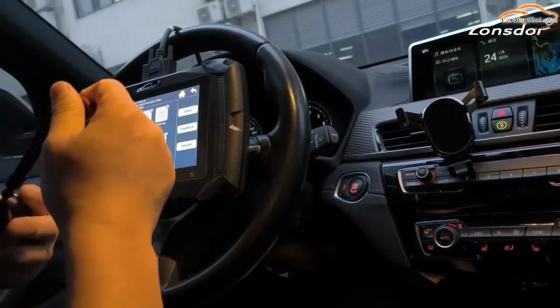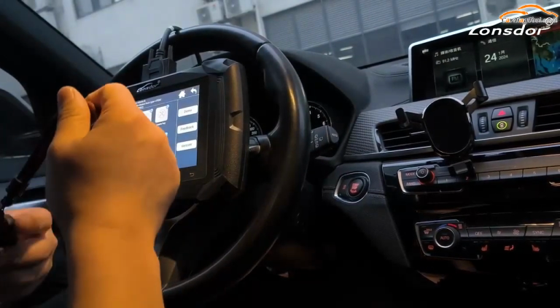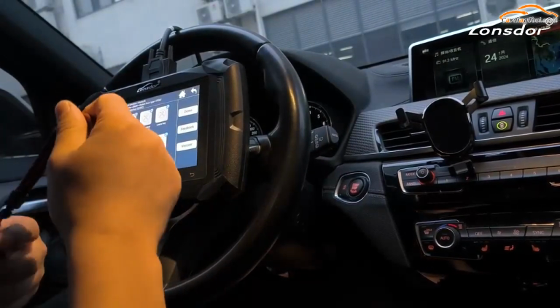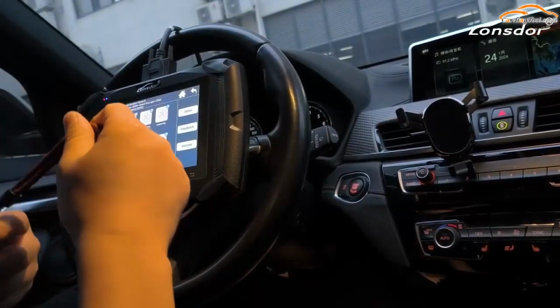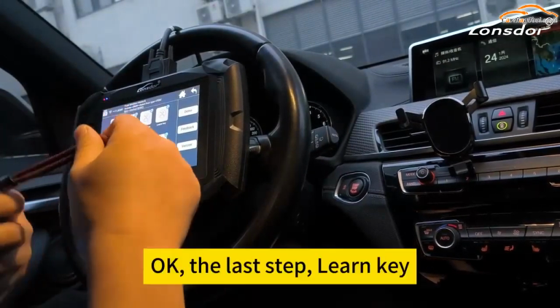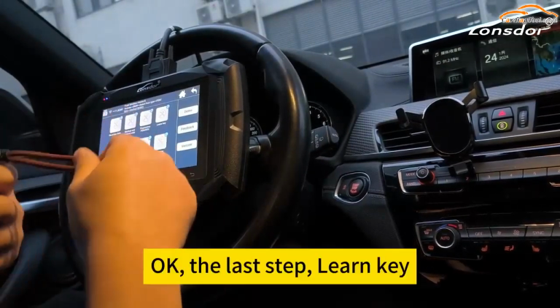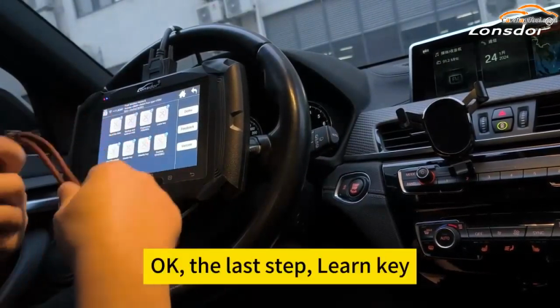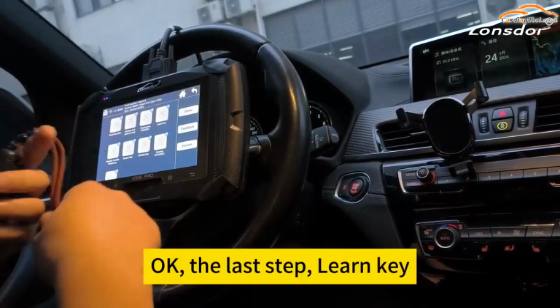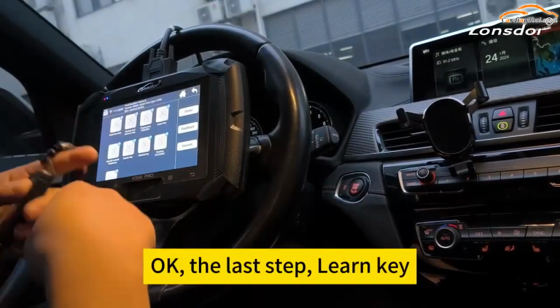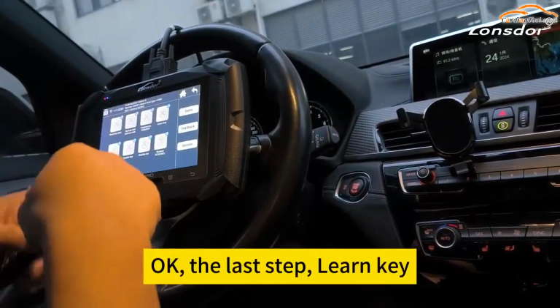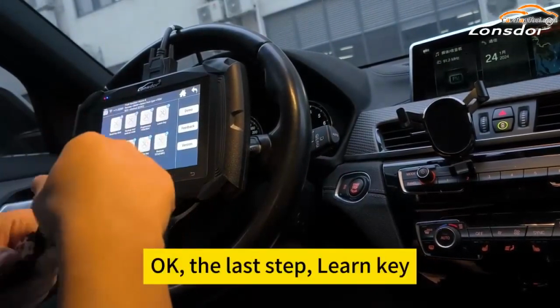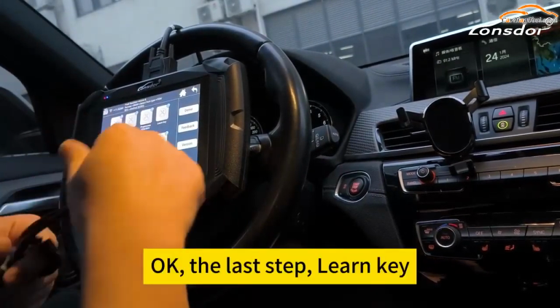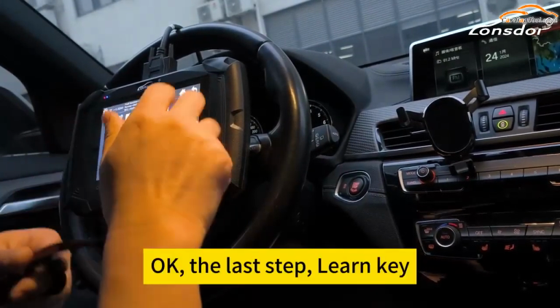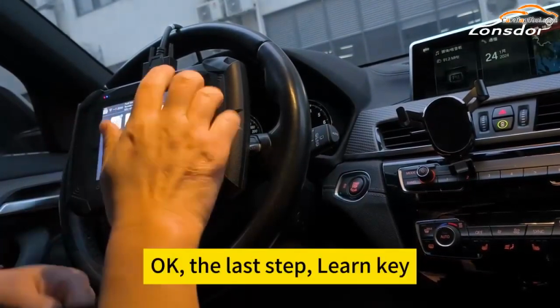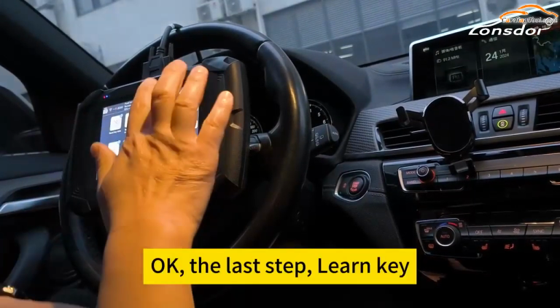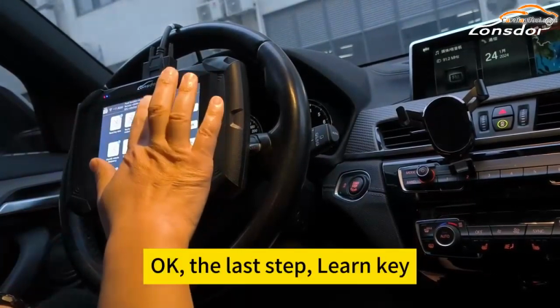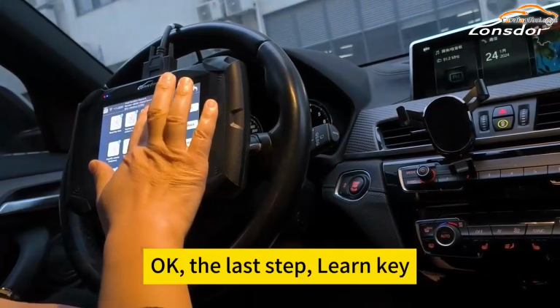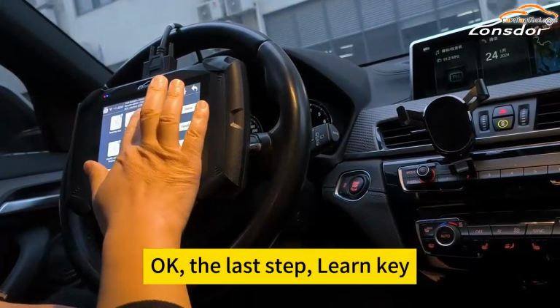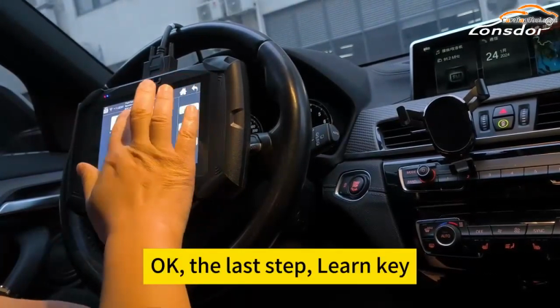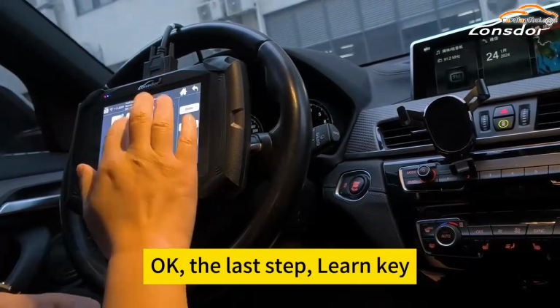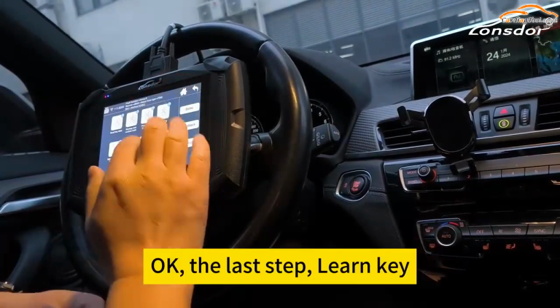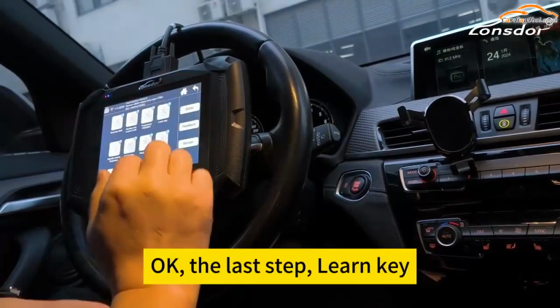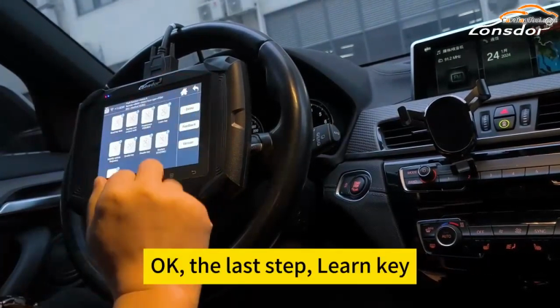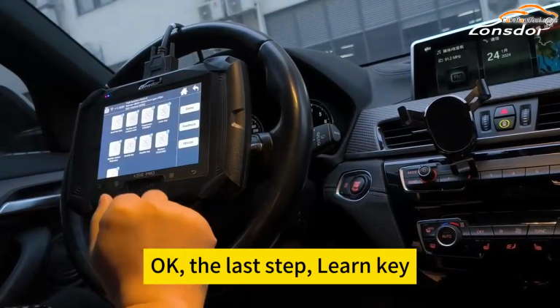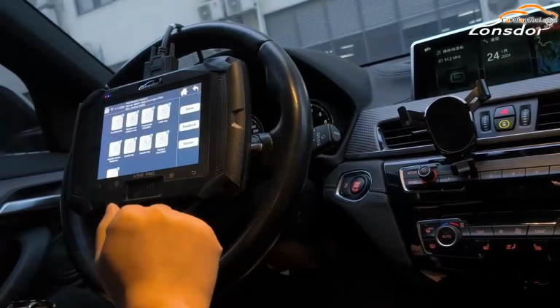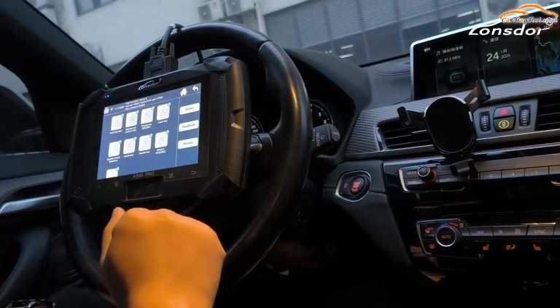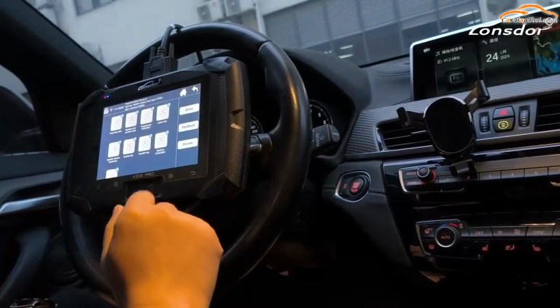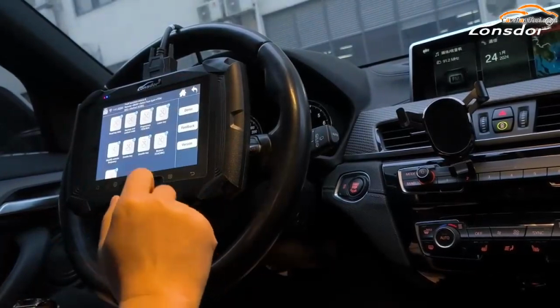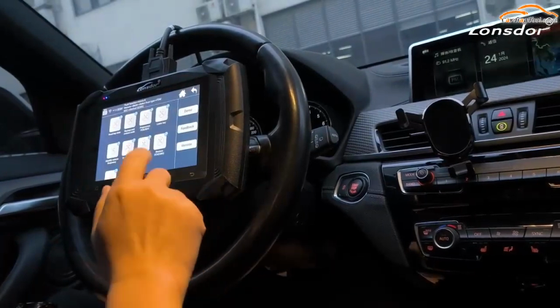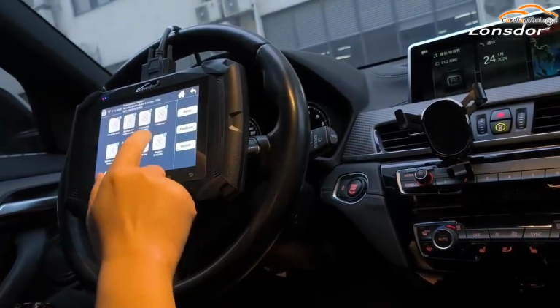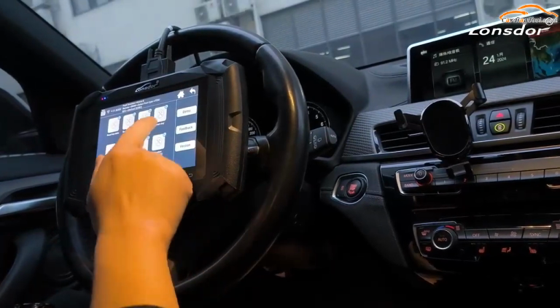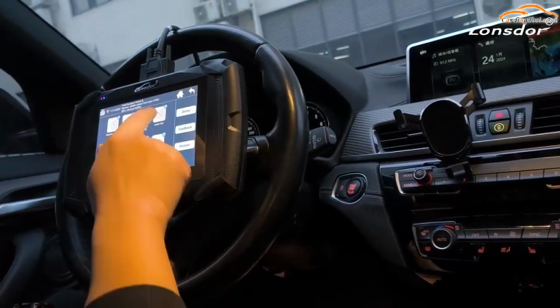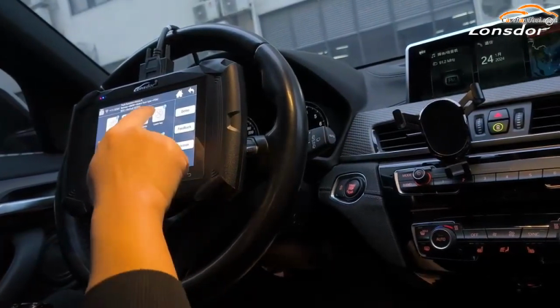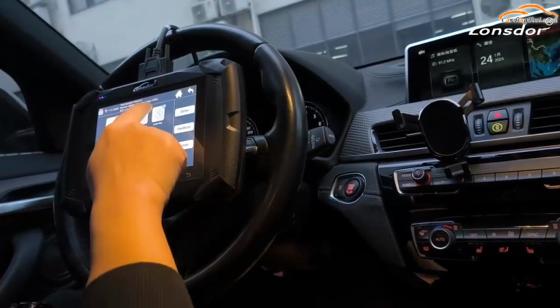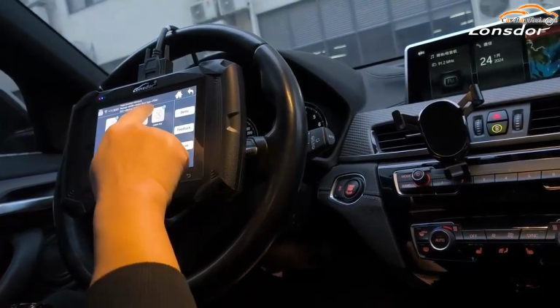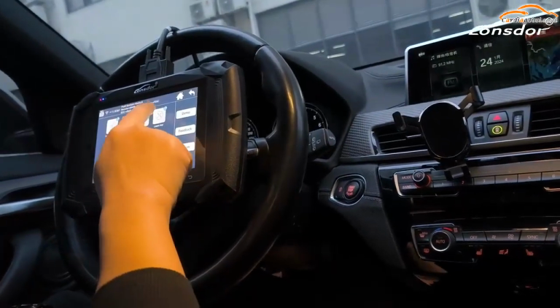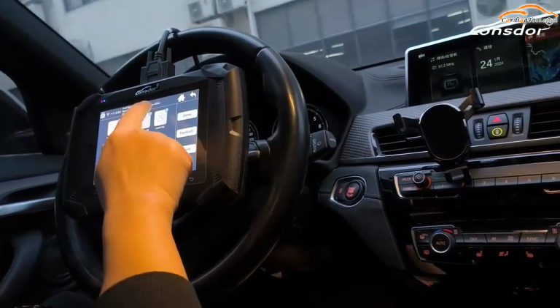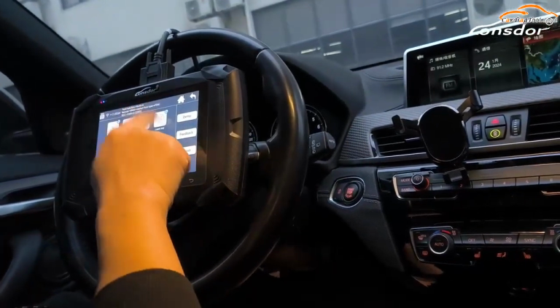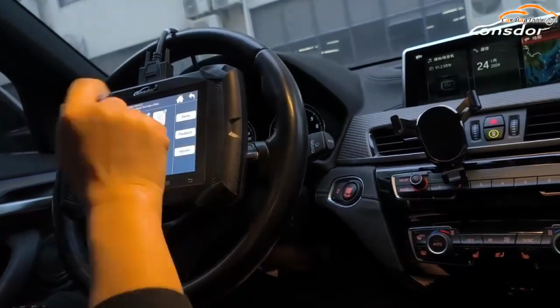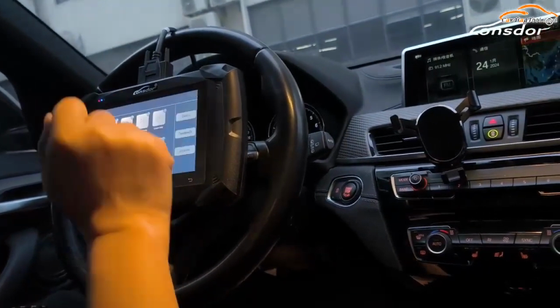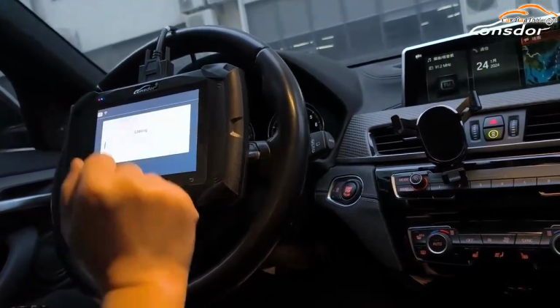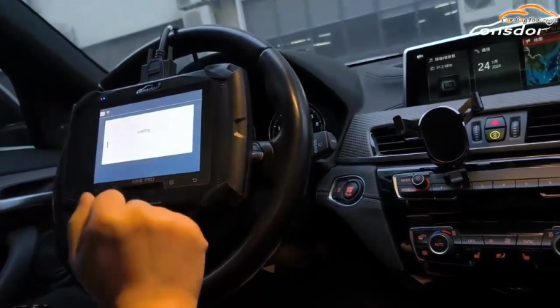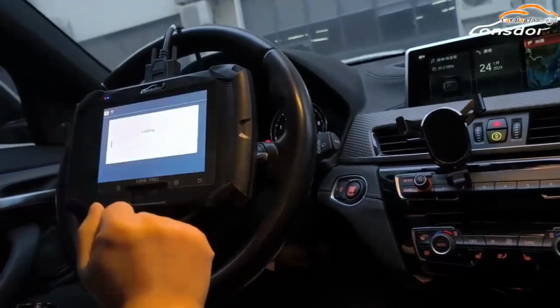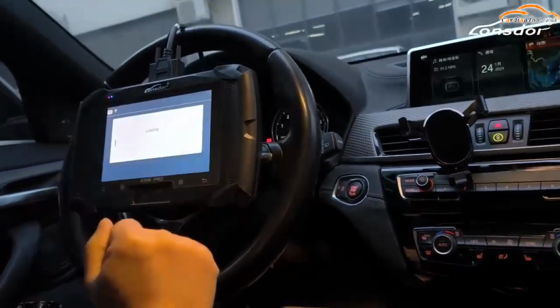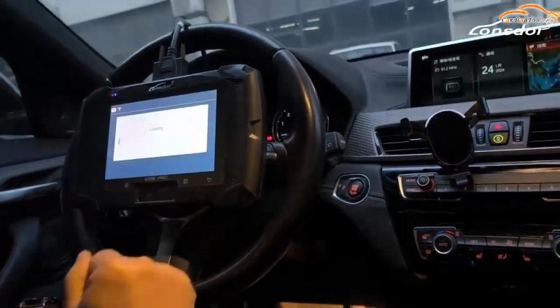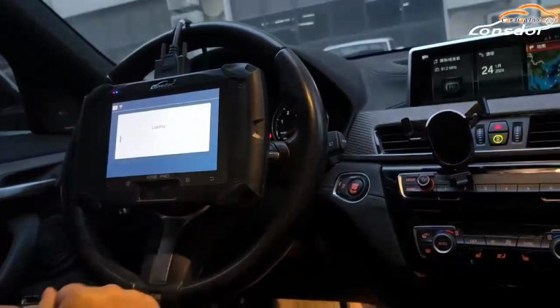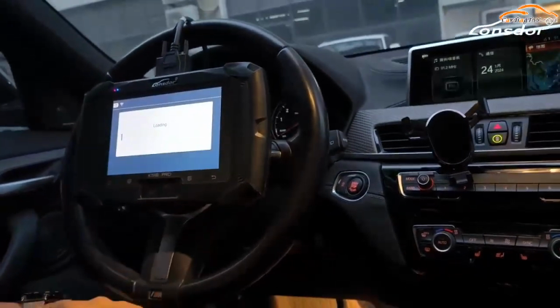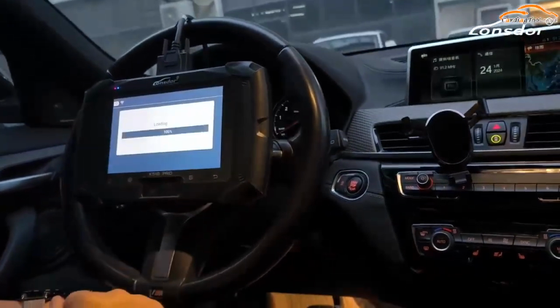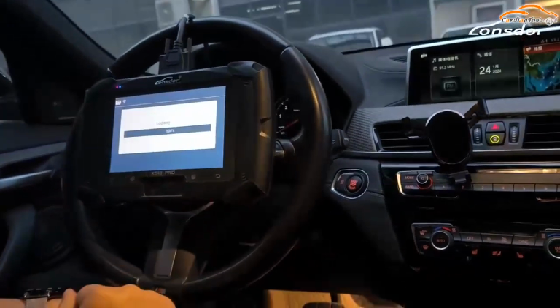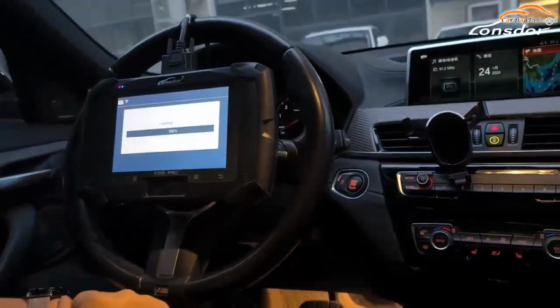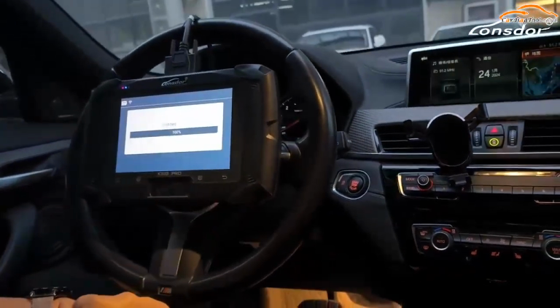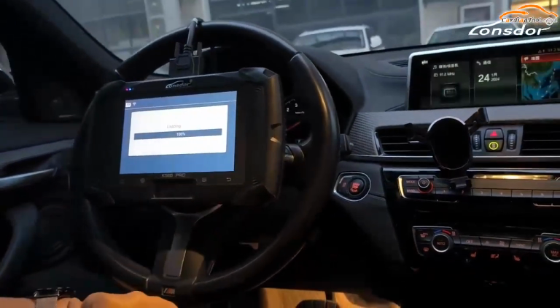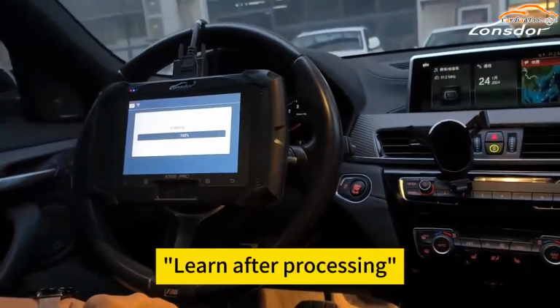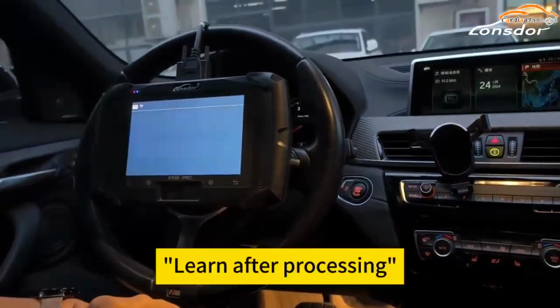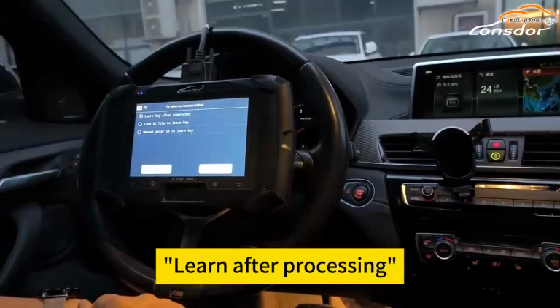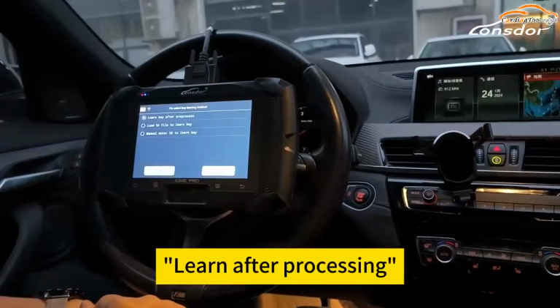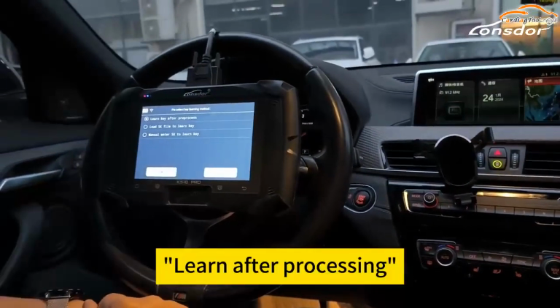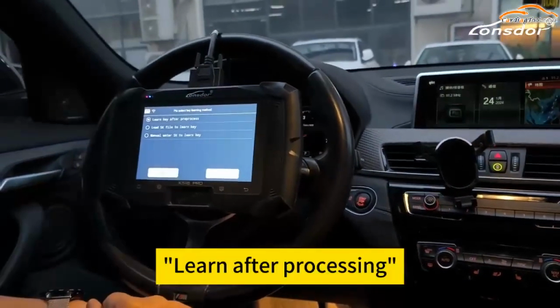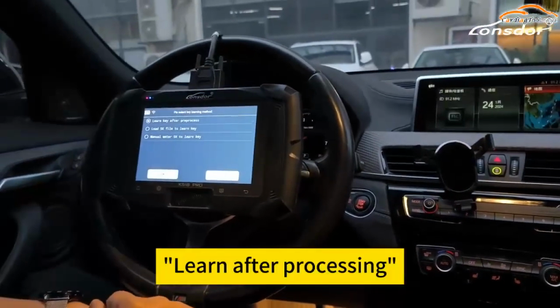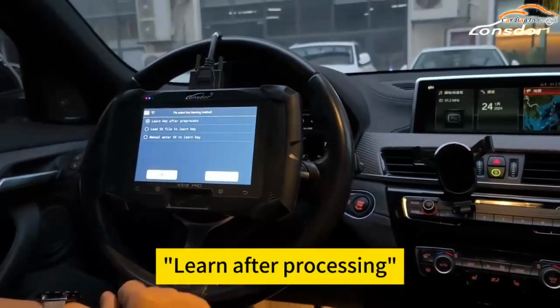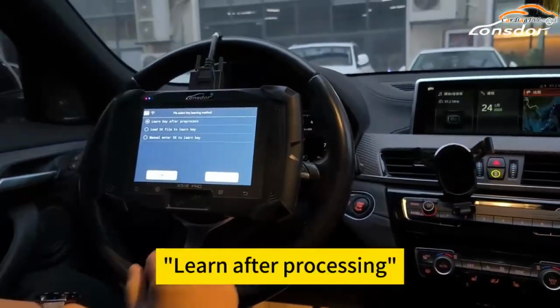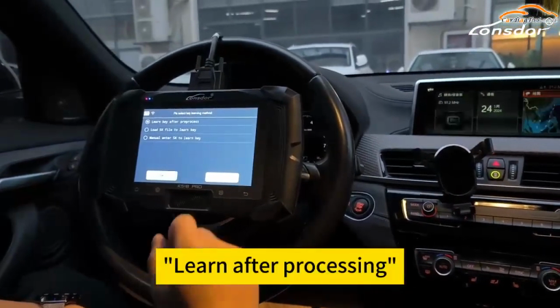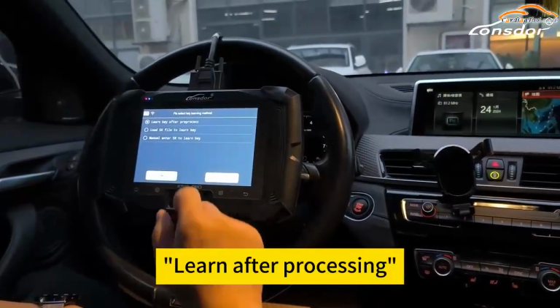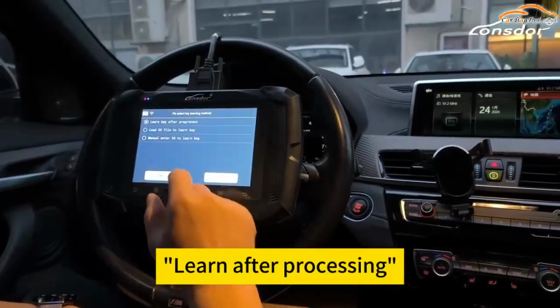Okay, the last step: learn key after procession.